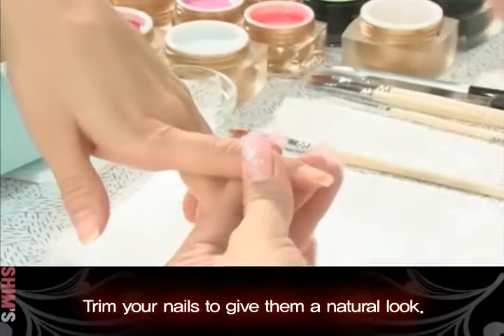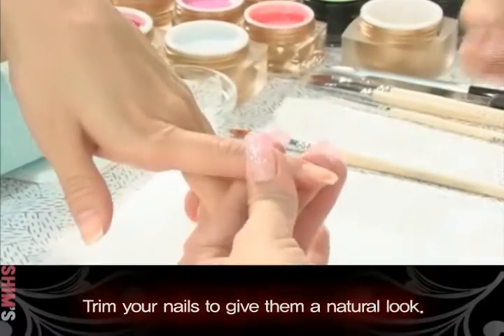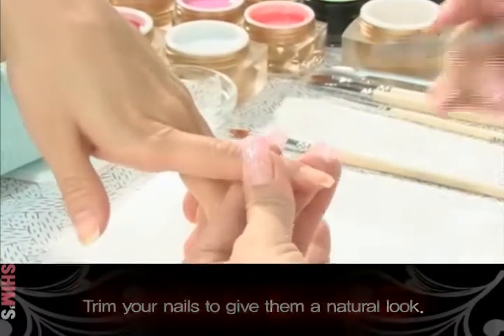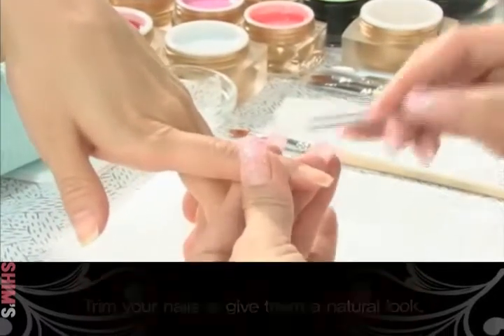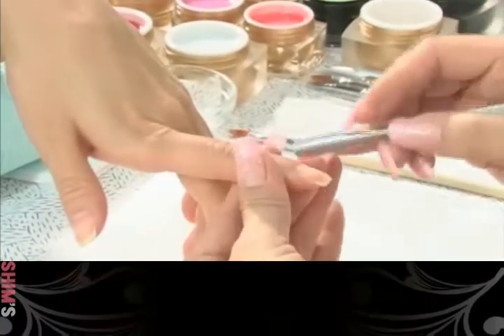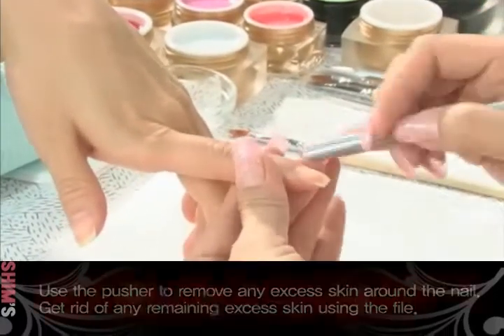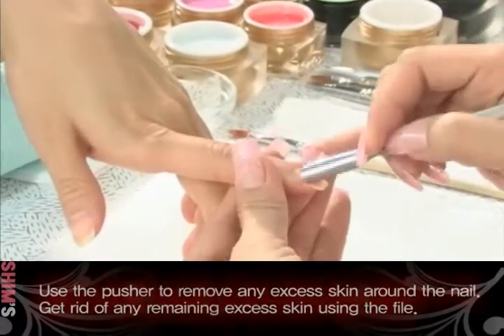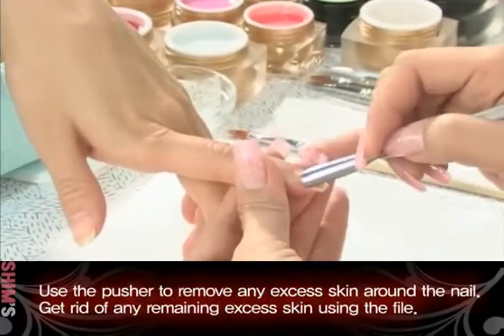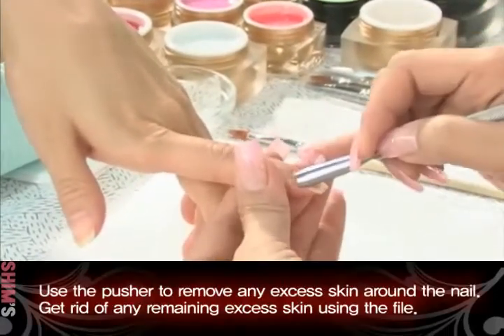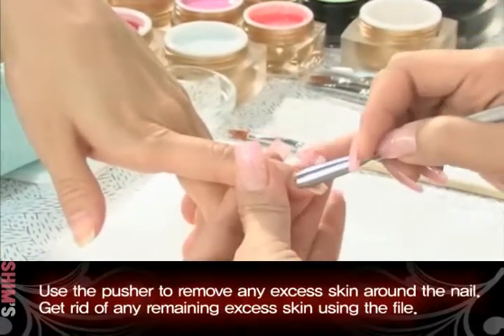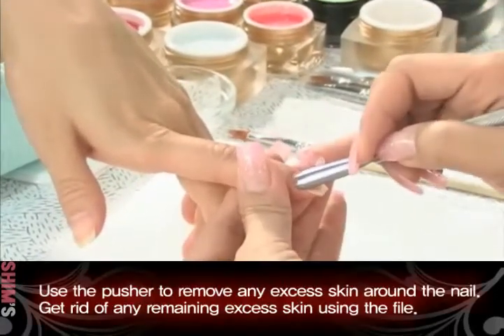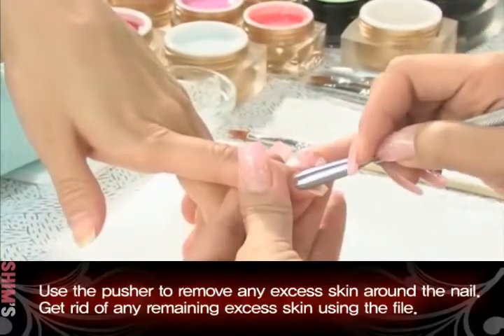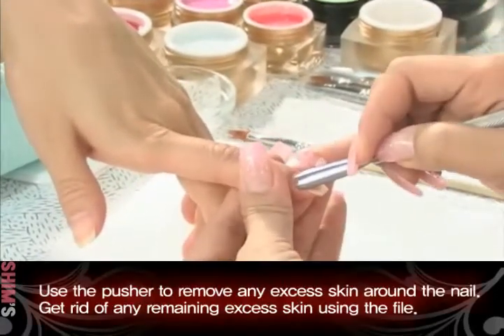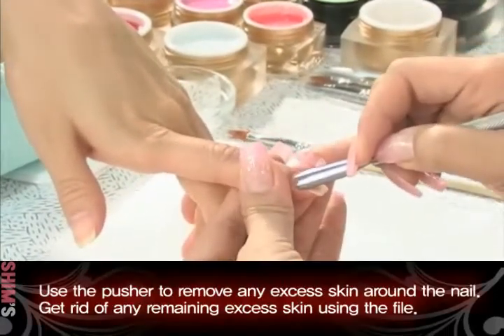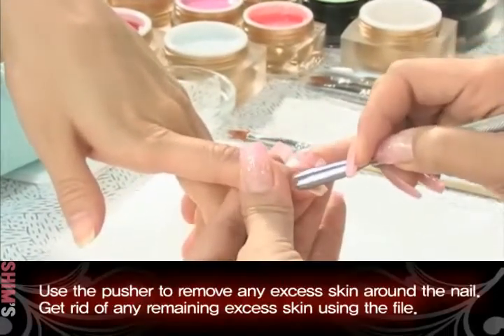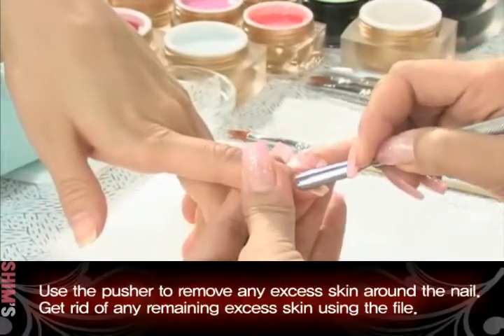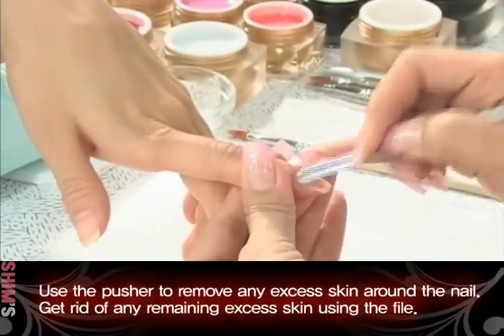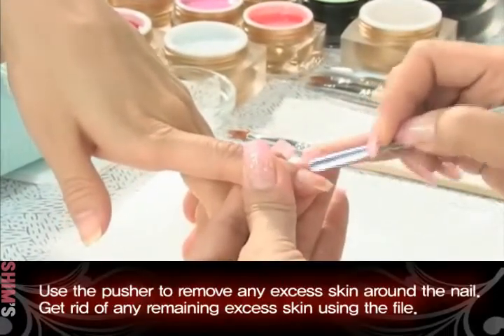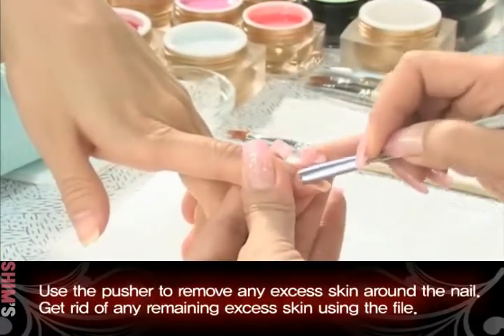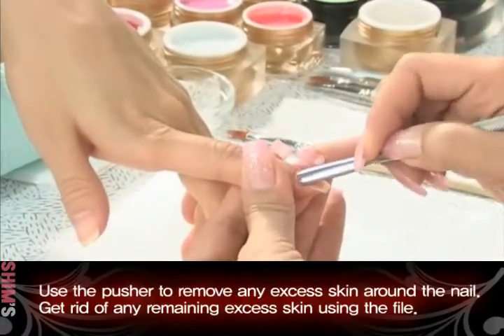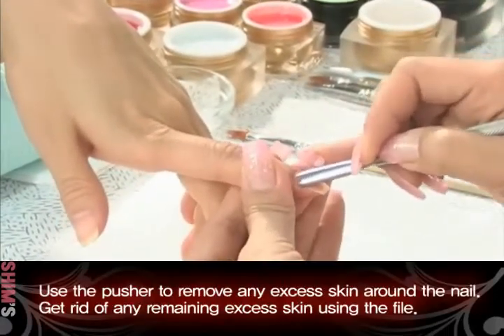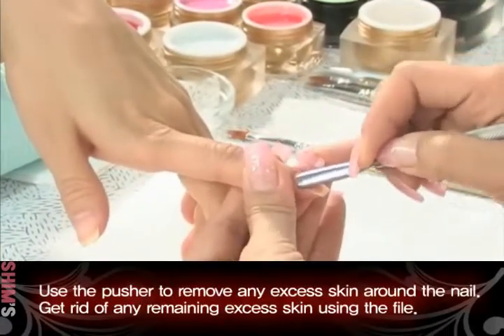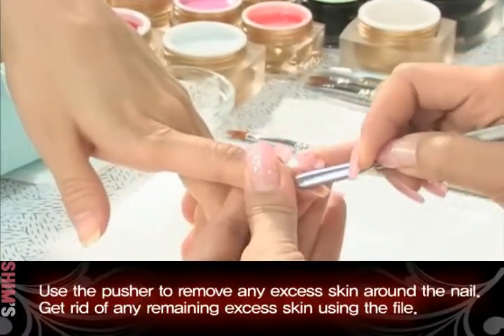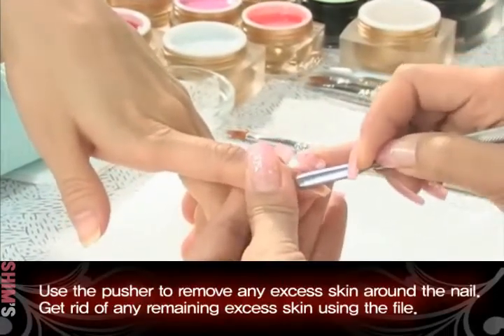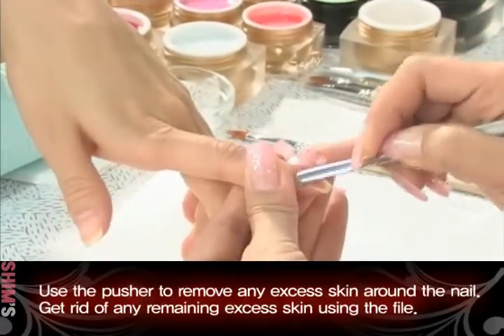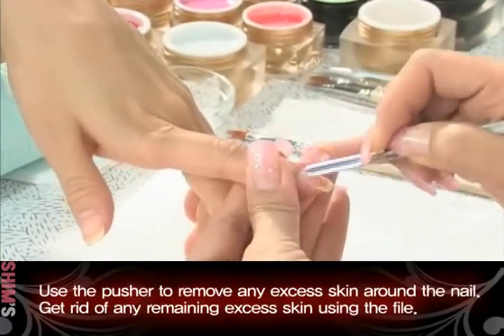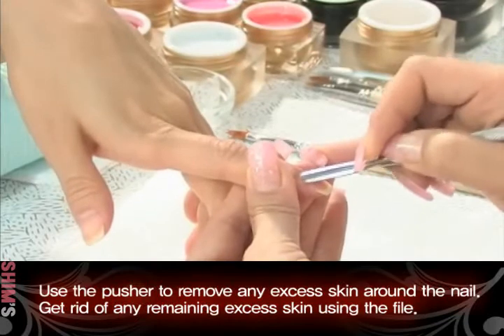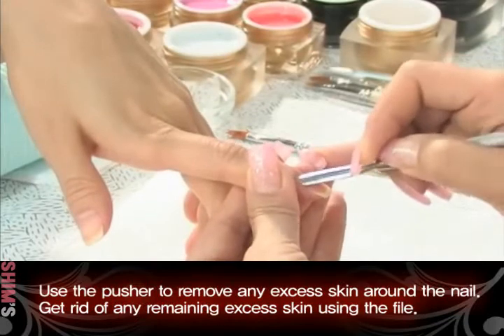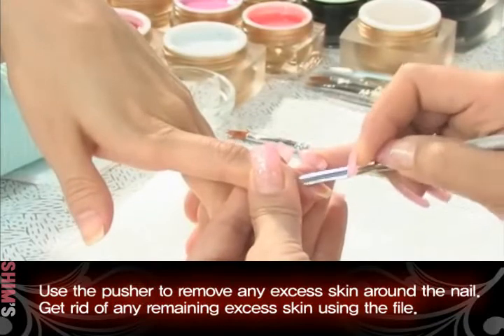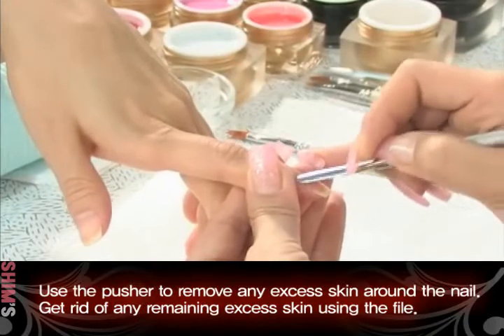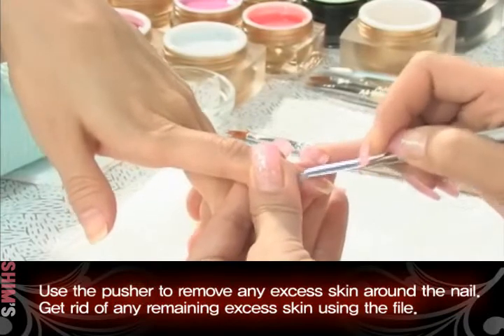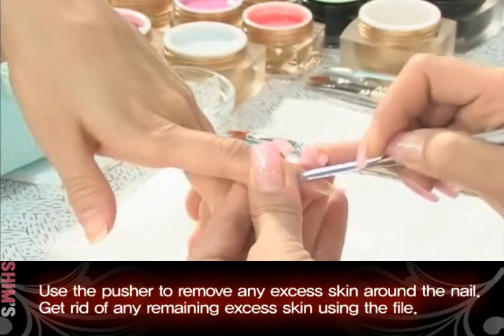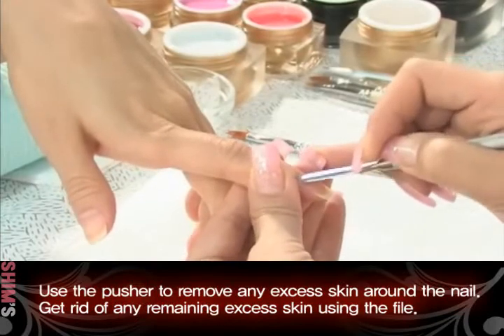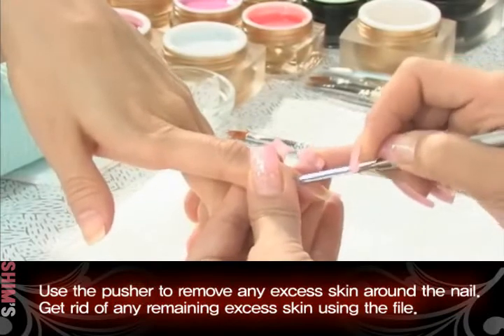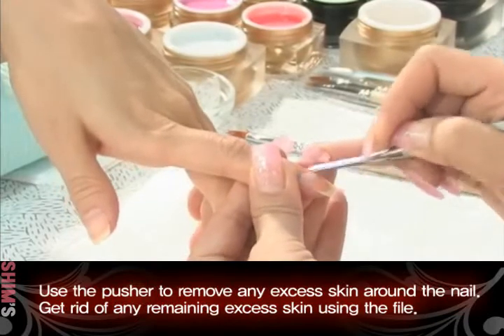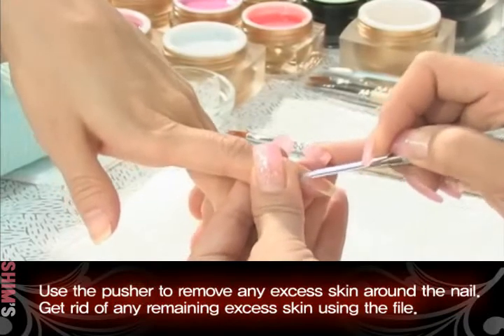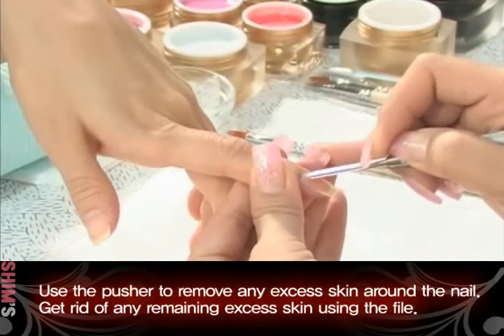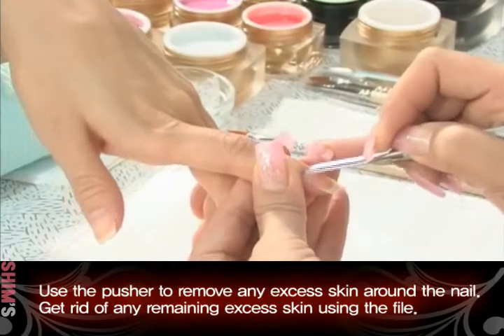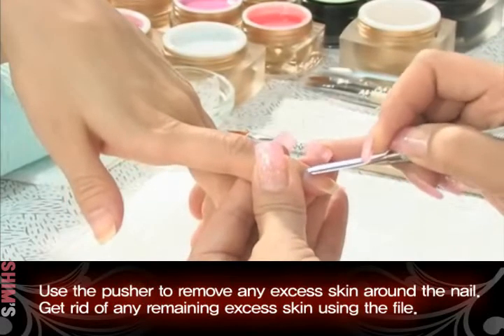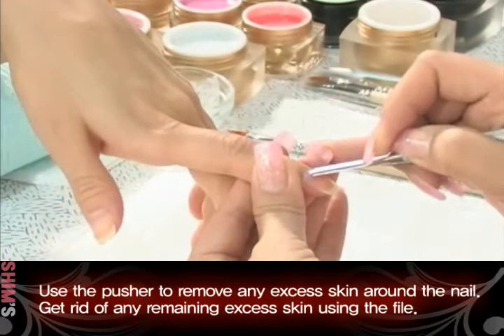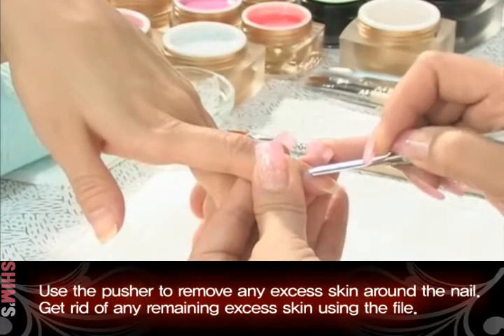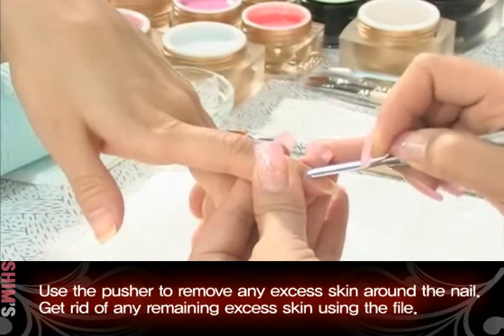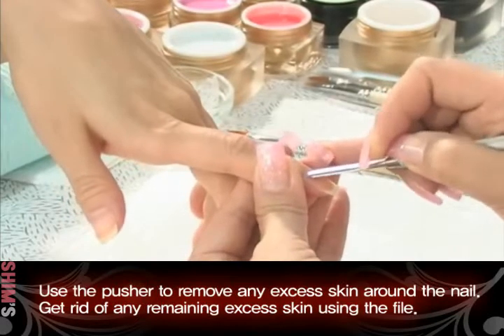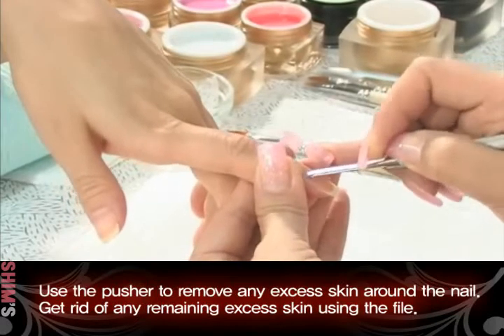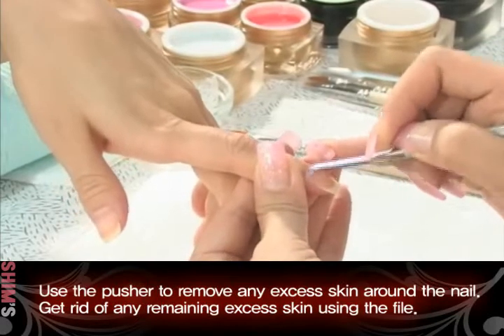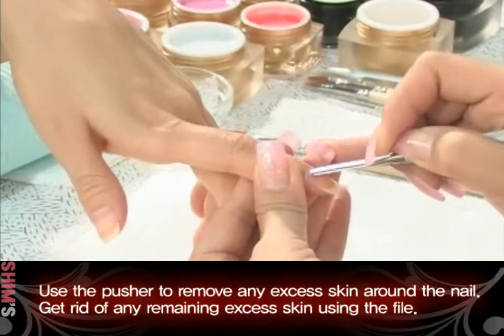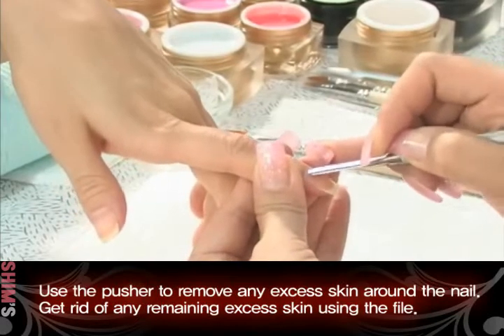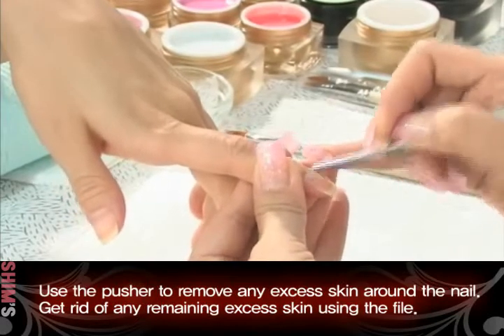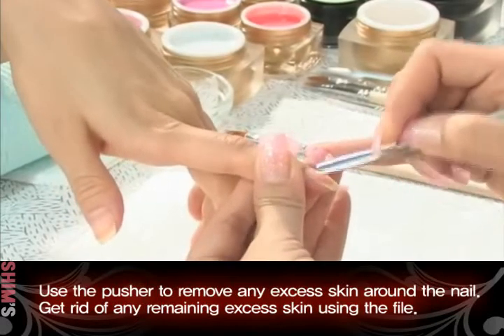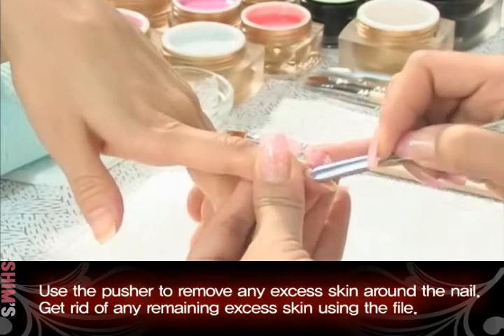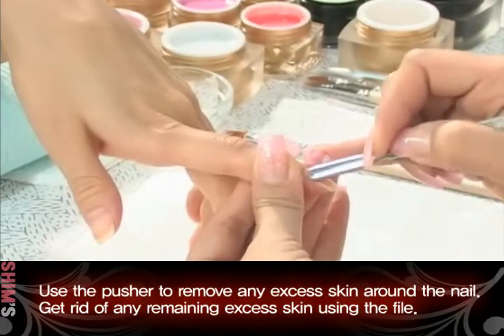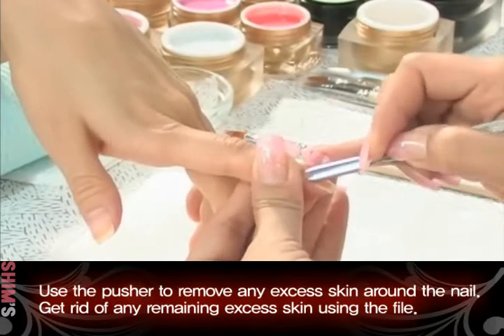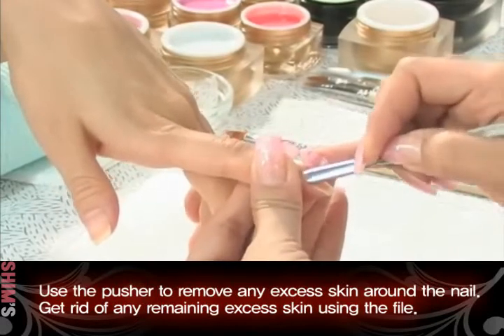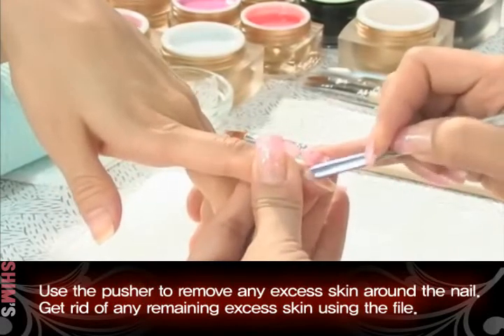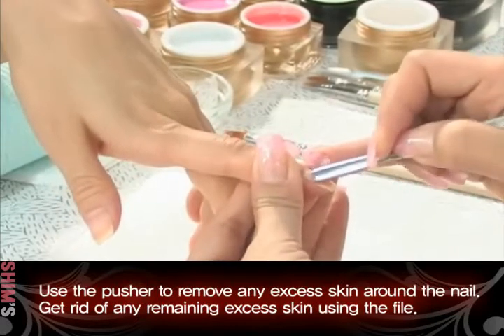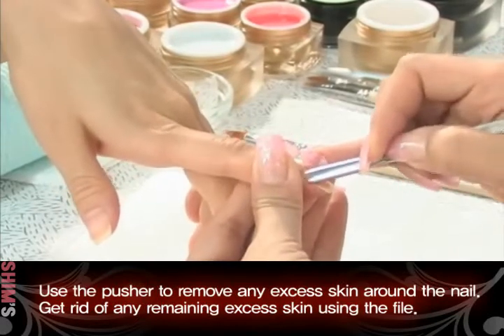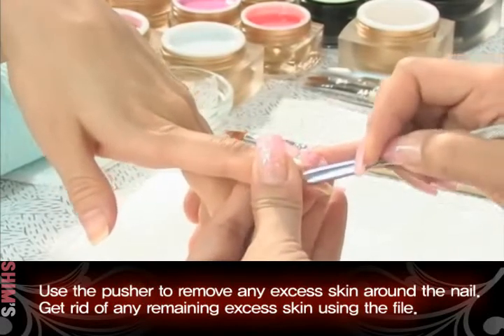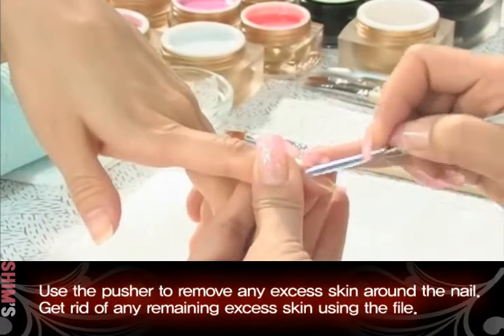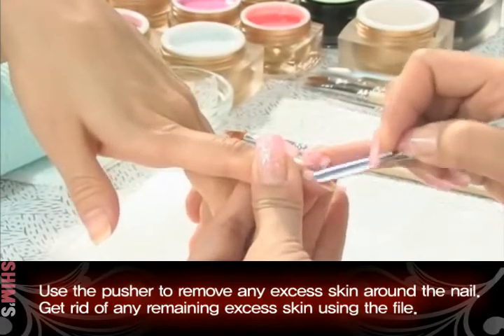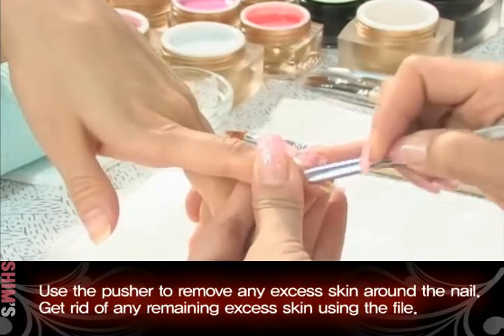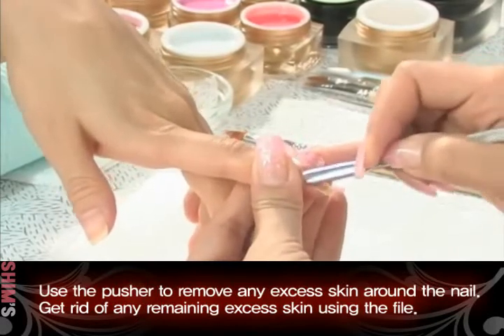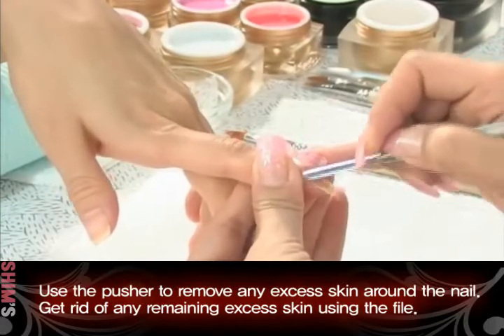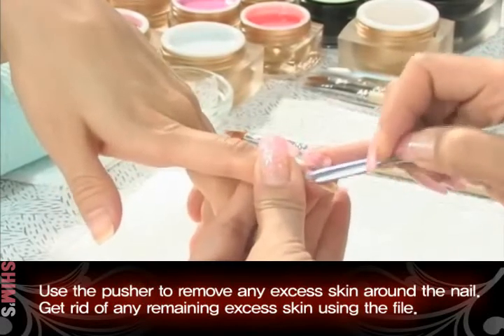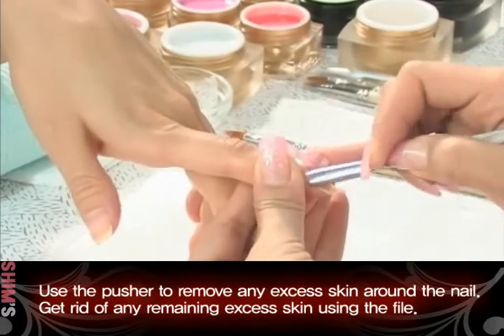Use the pusher to remove any excess skin around the nail. Get rid of any remaining excess skin using the file.